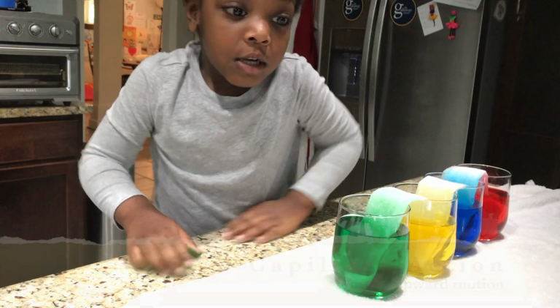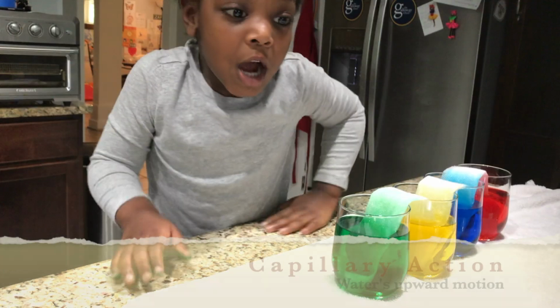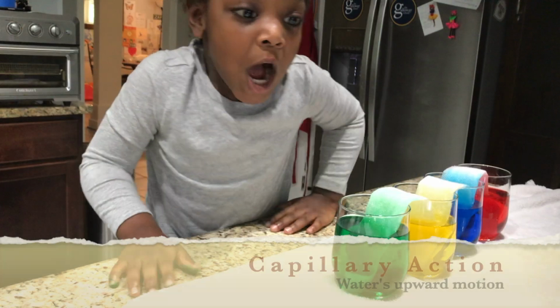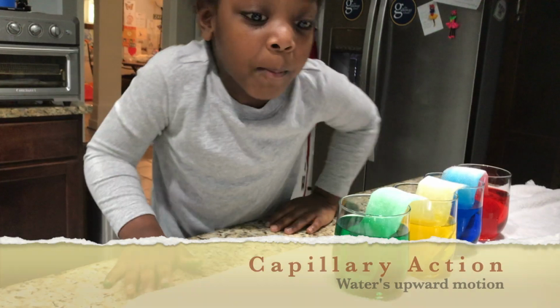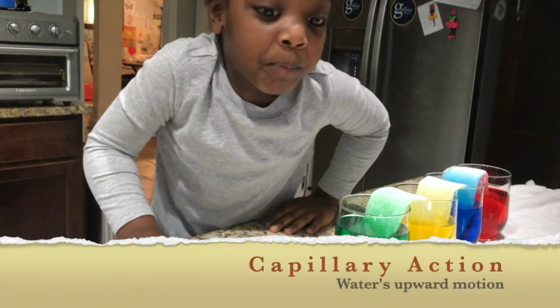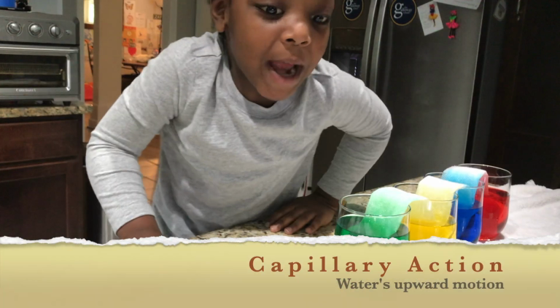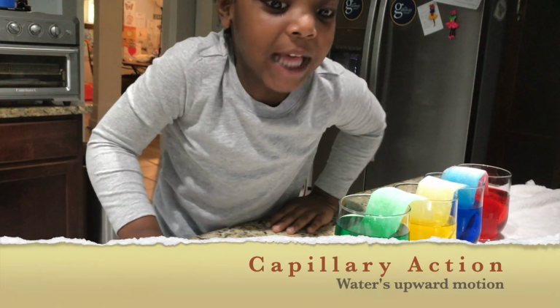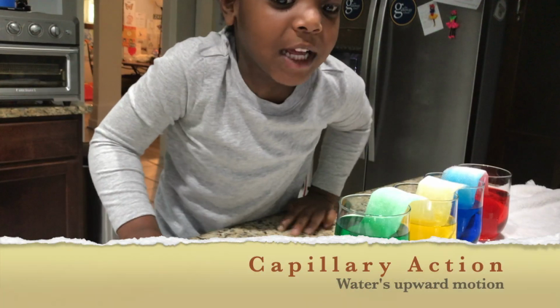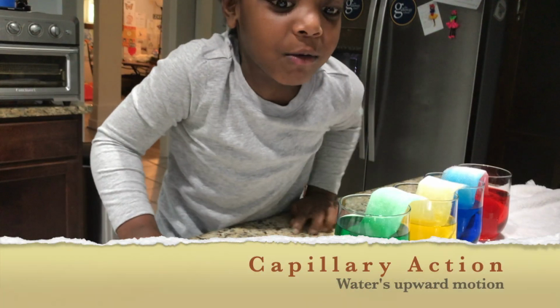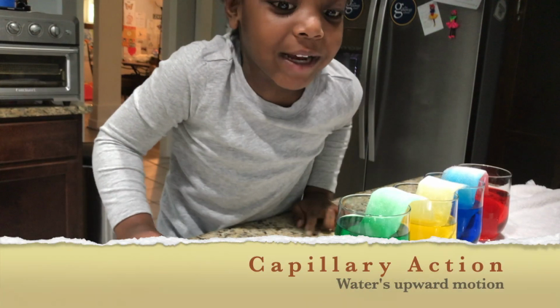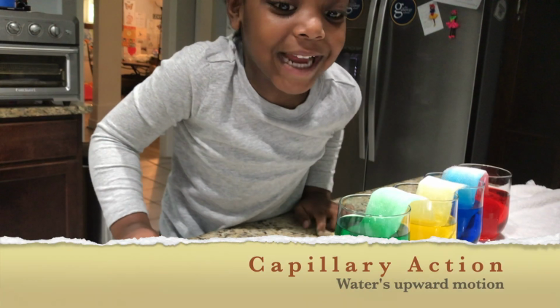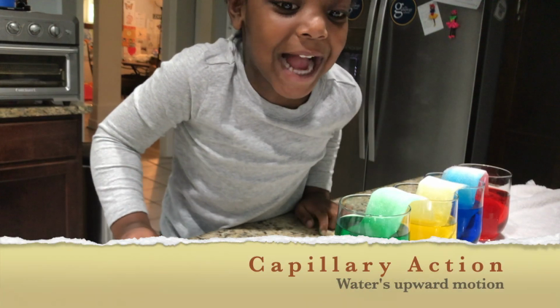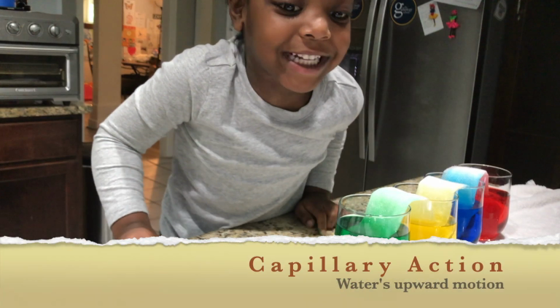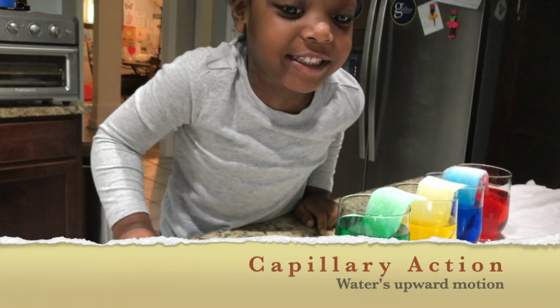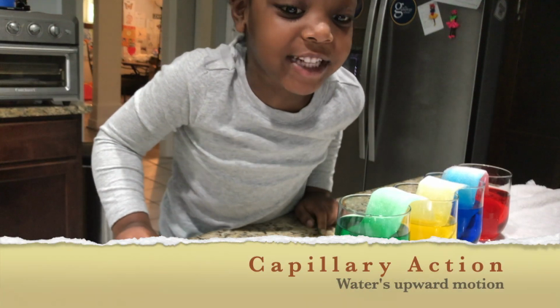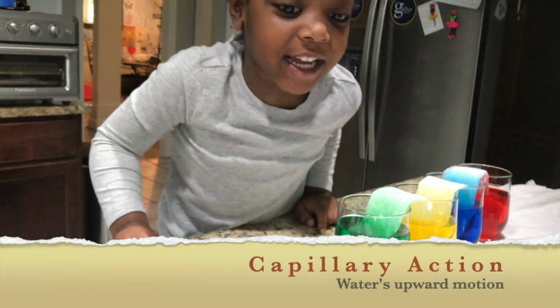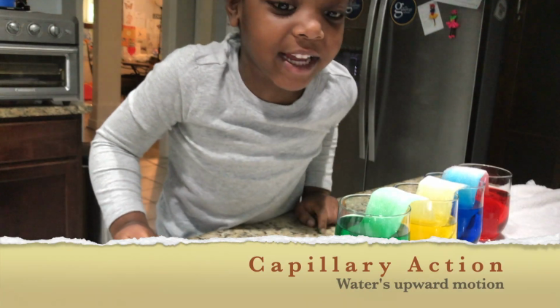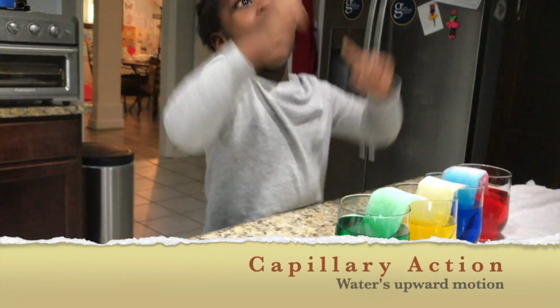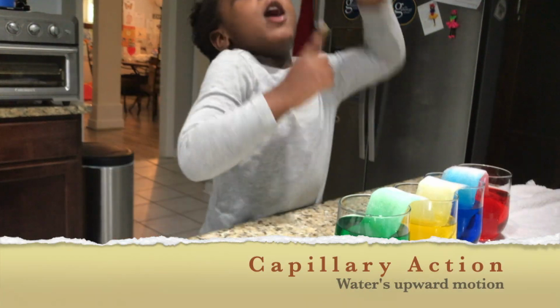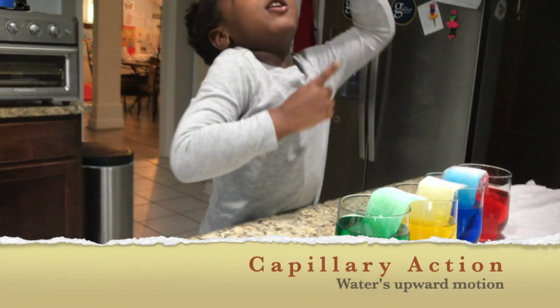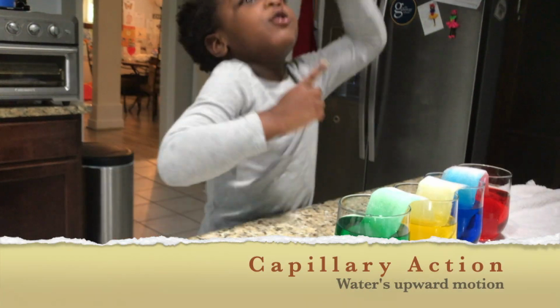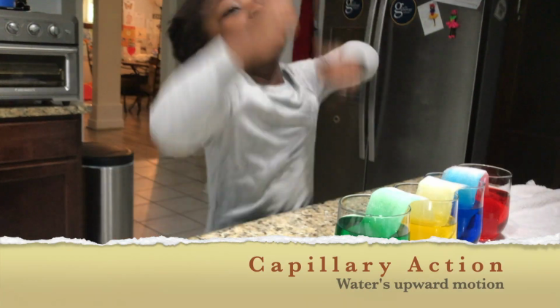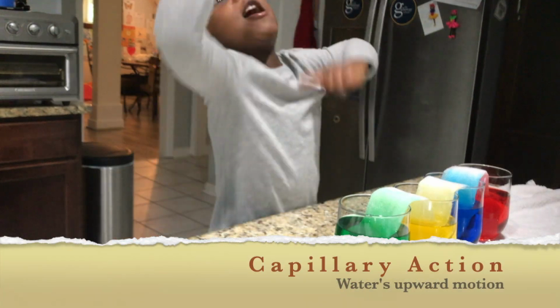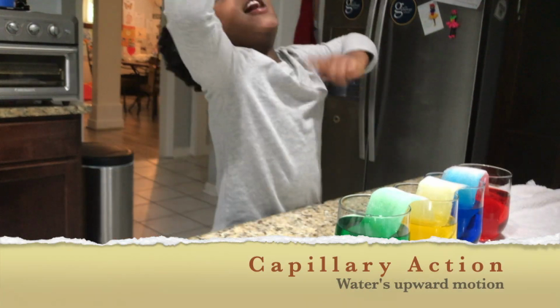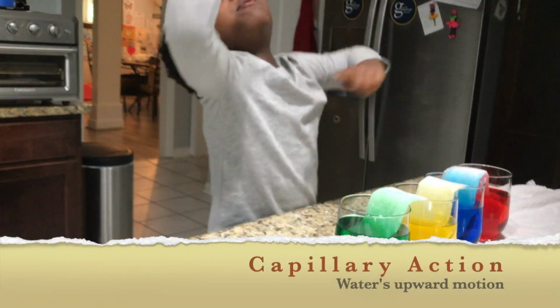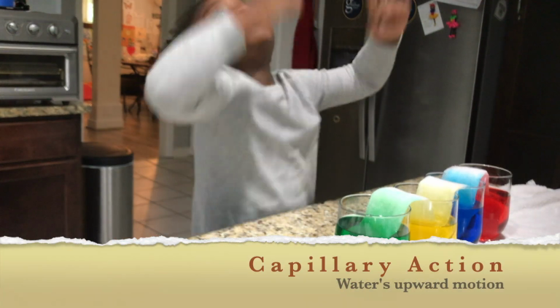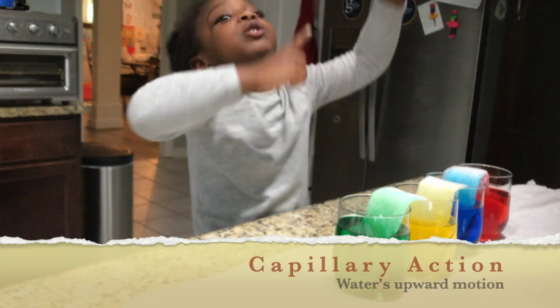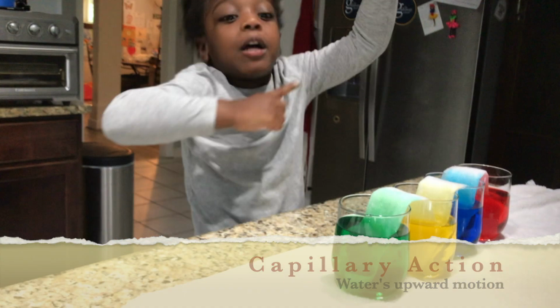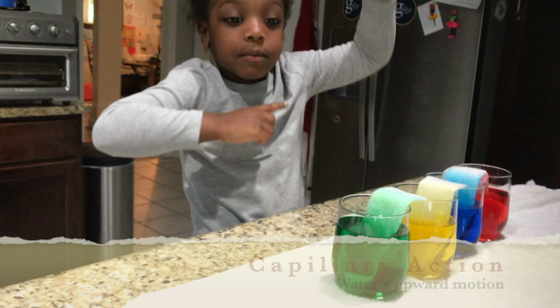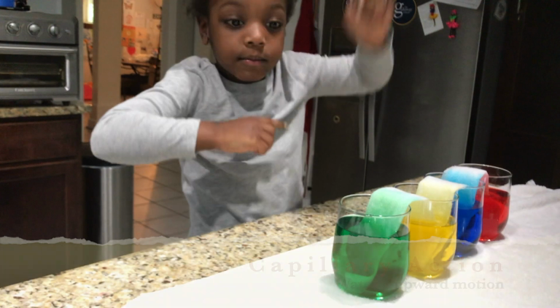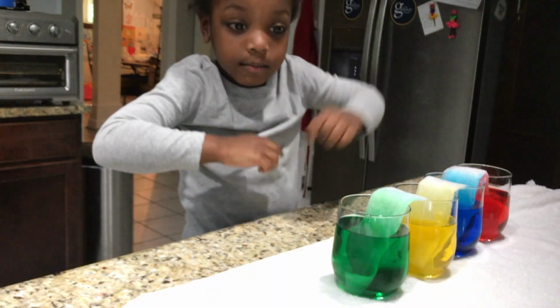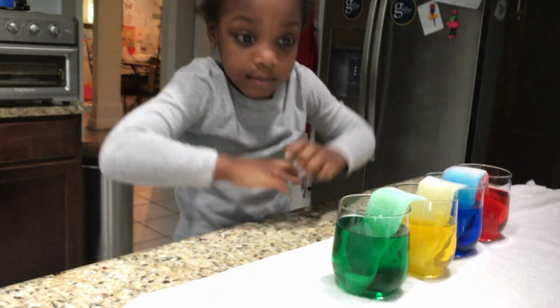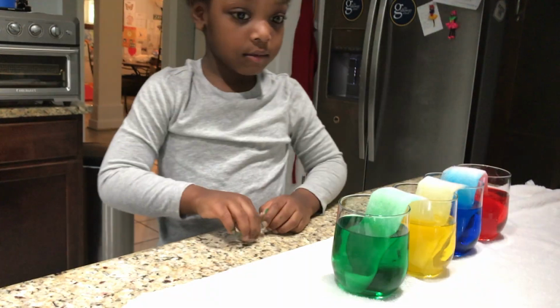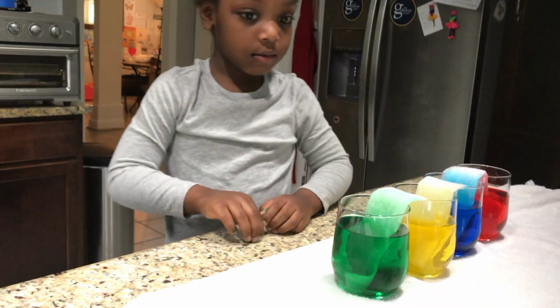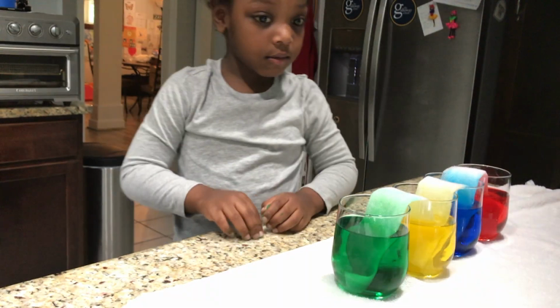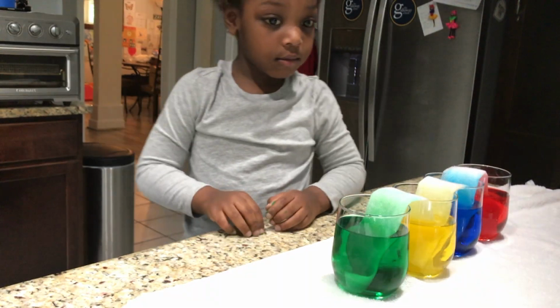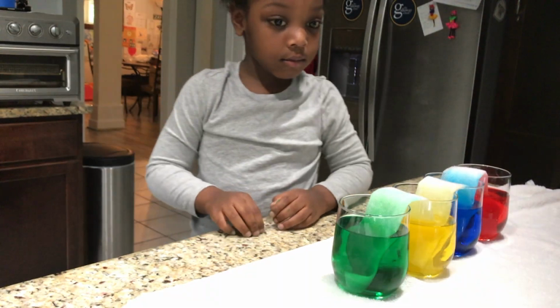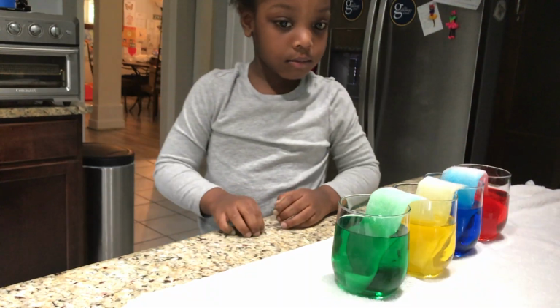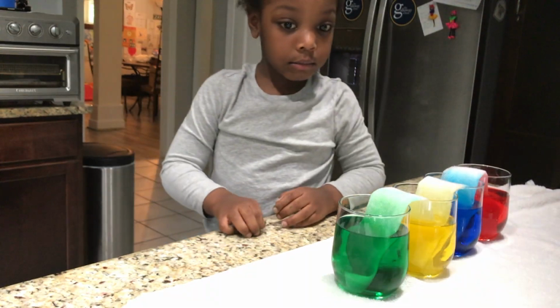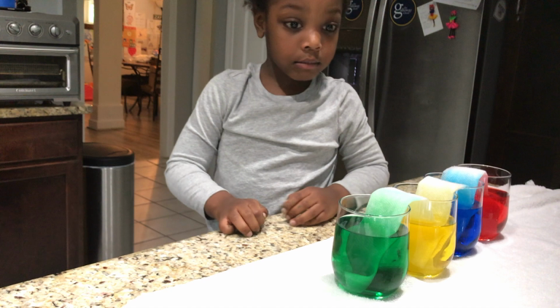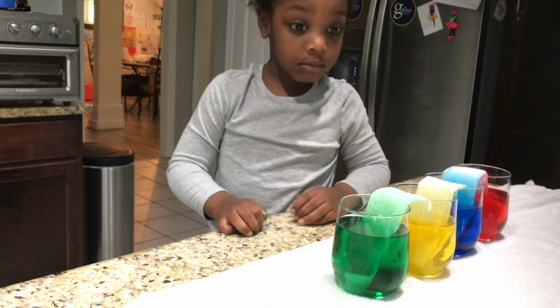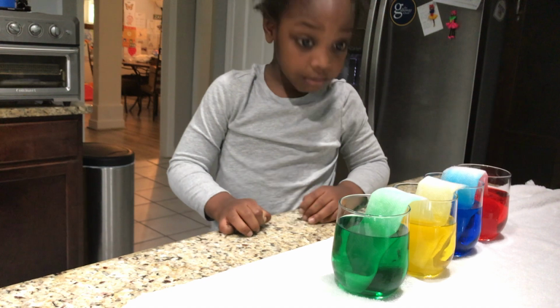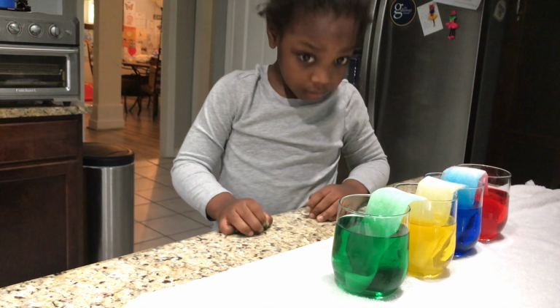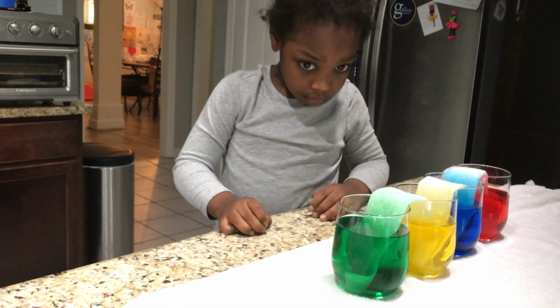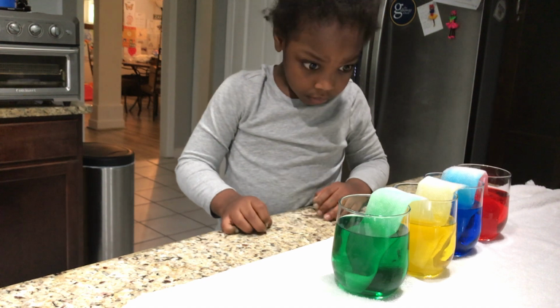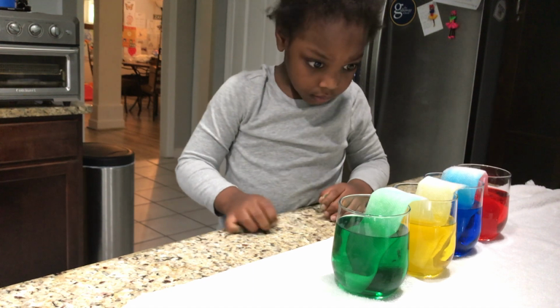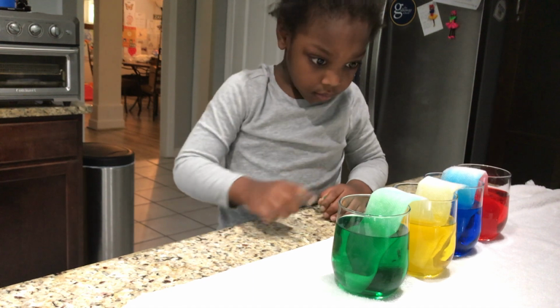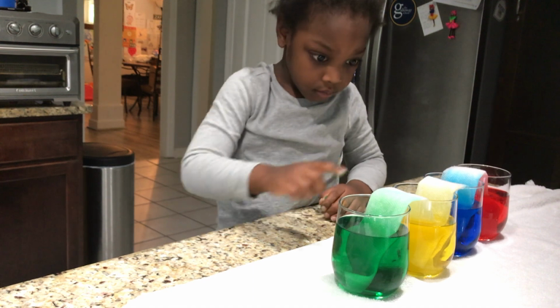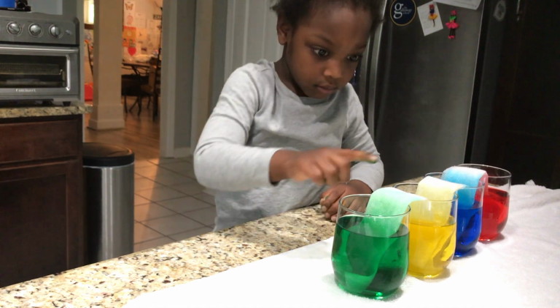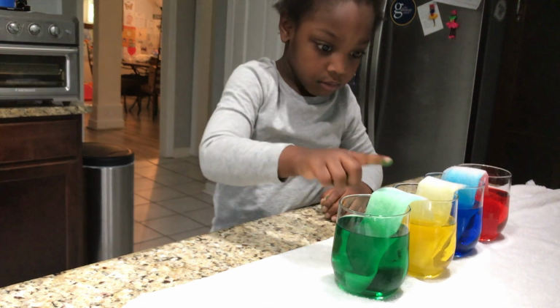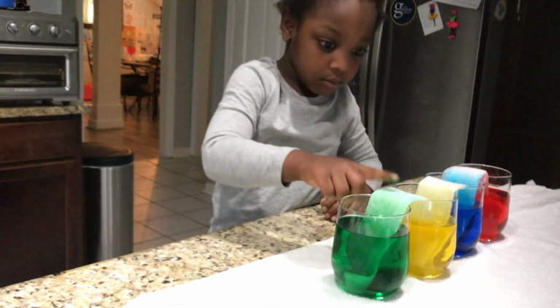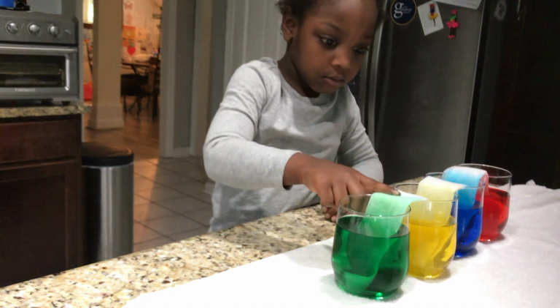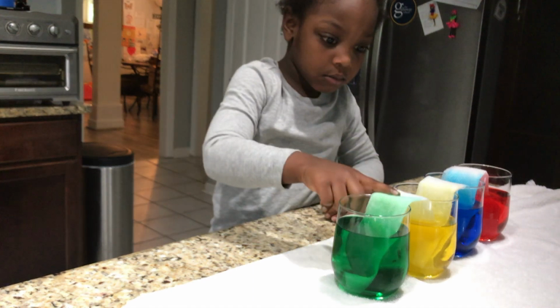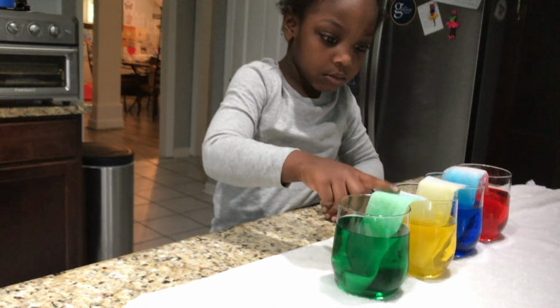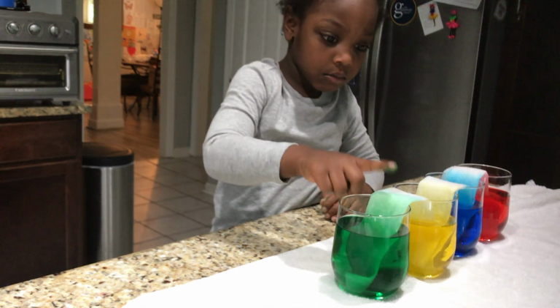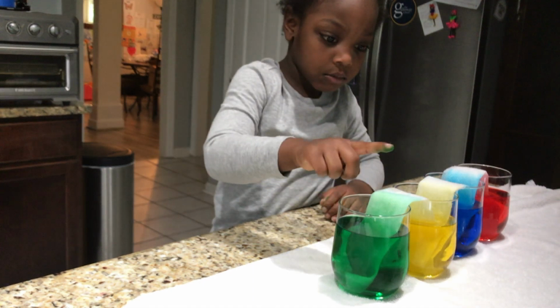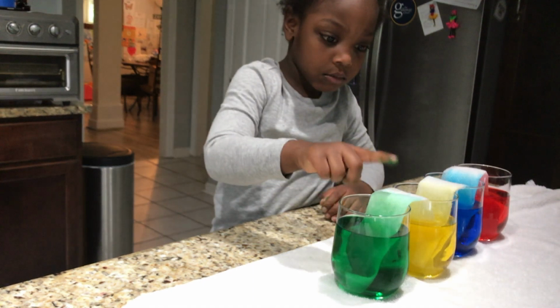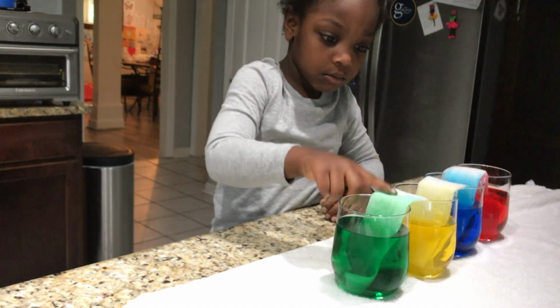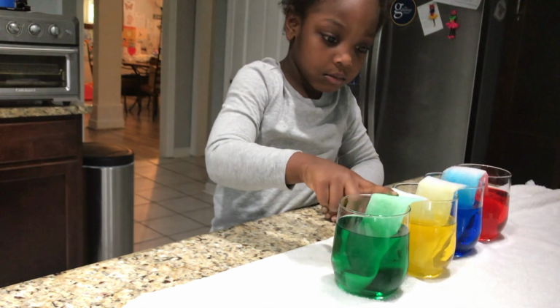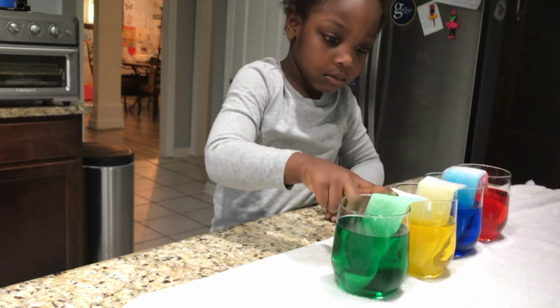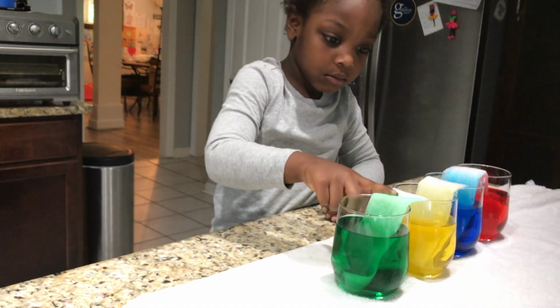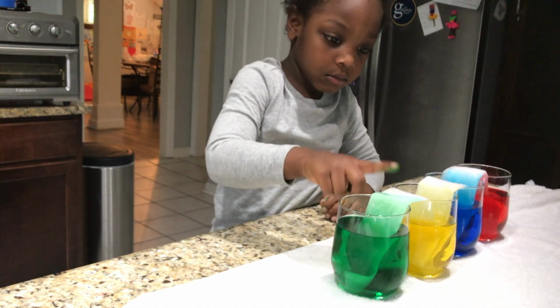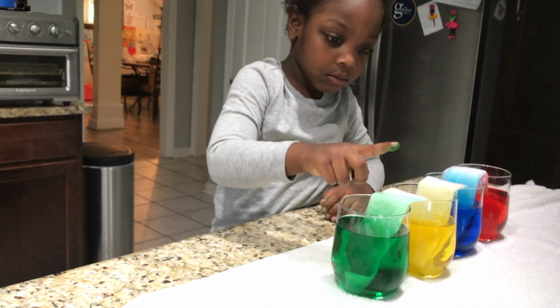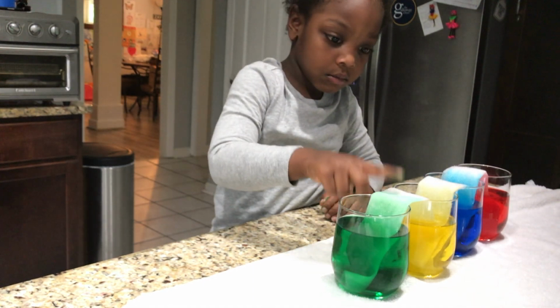Capillary action — water travels up. Capillary action means water travels up.